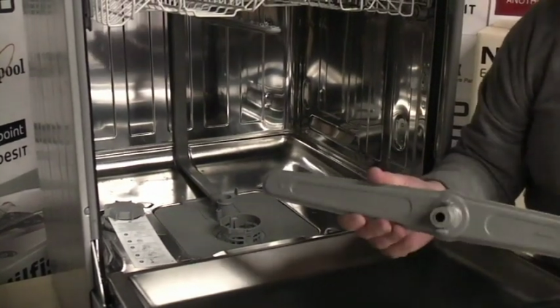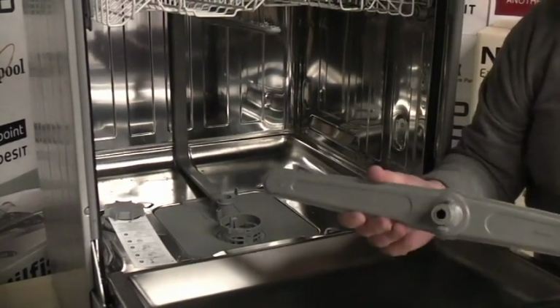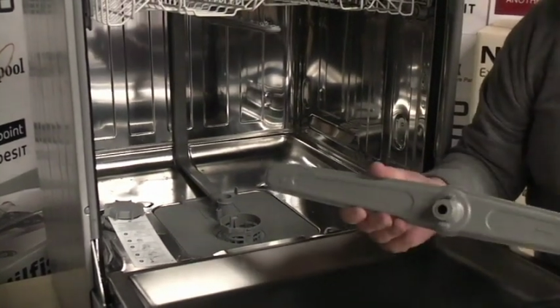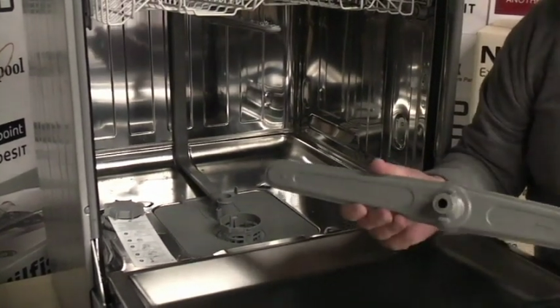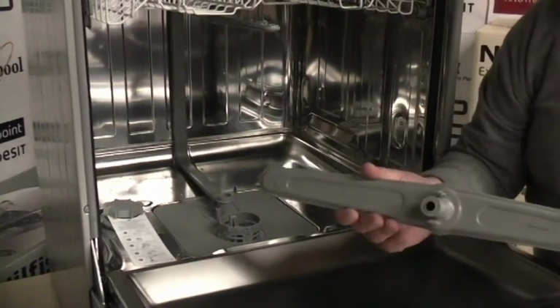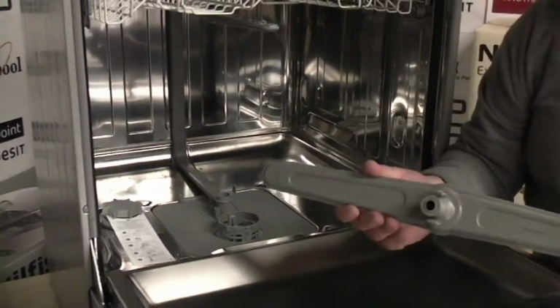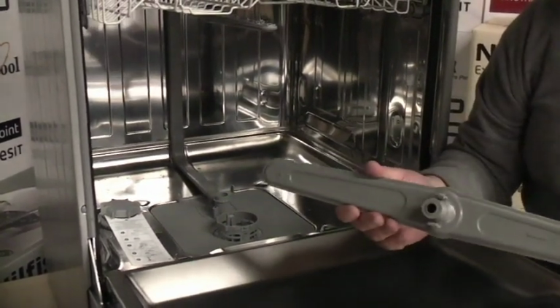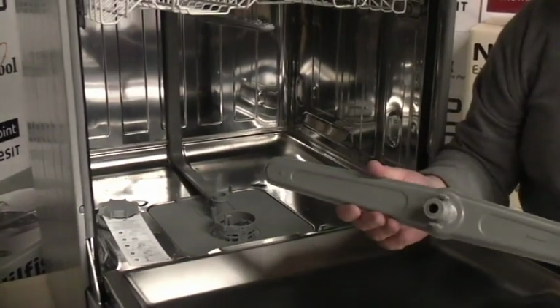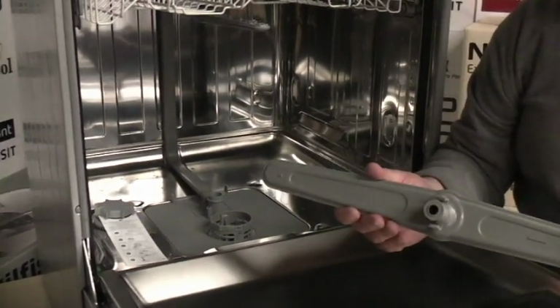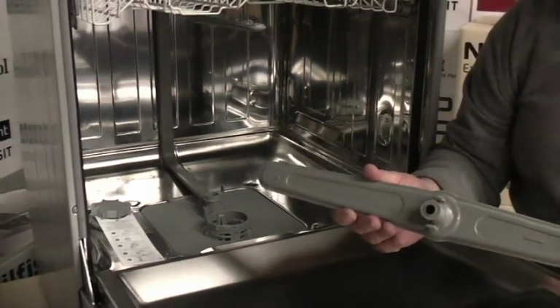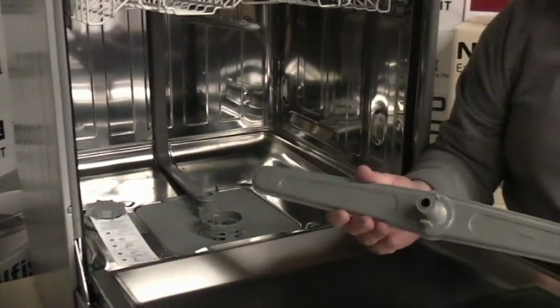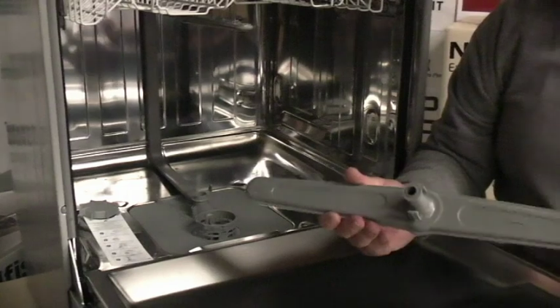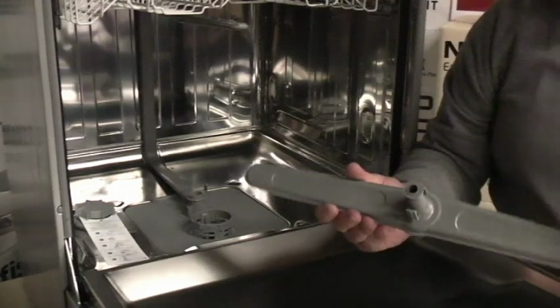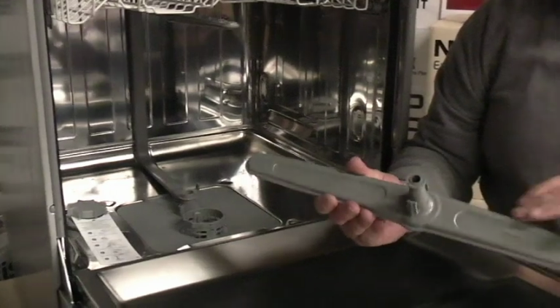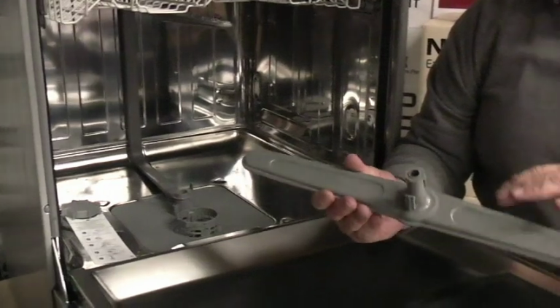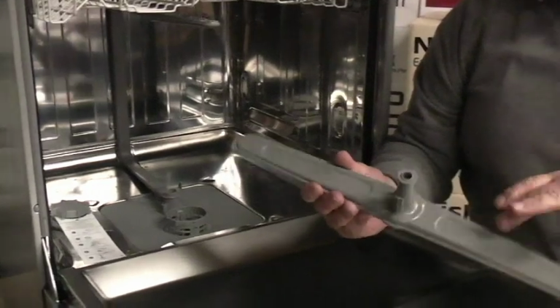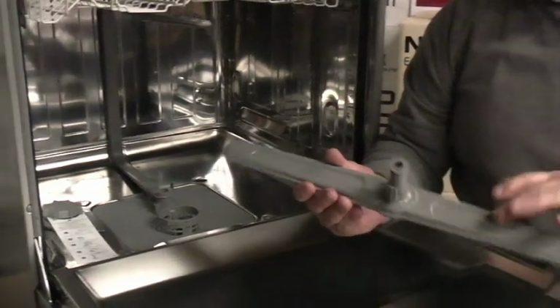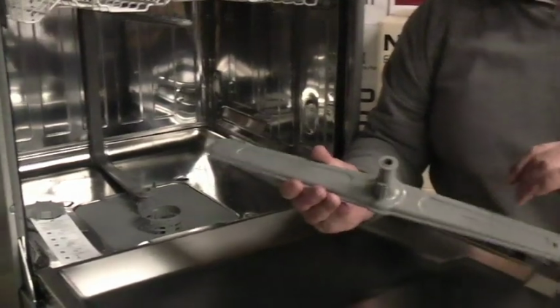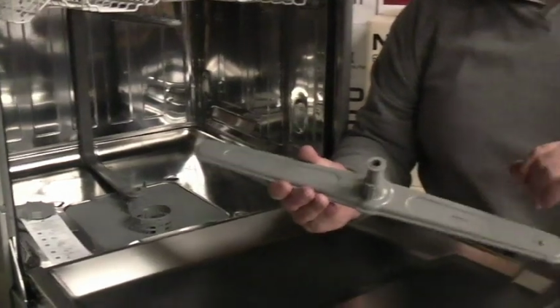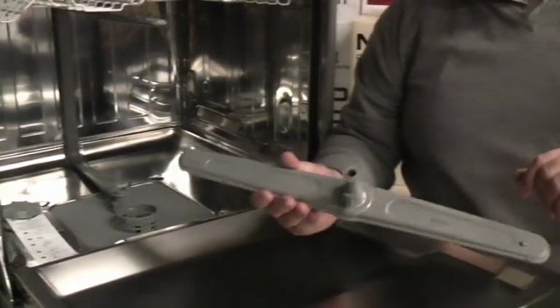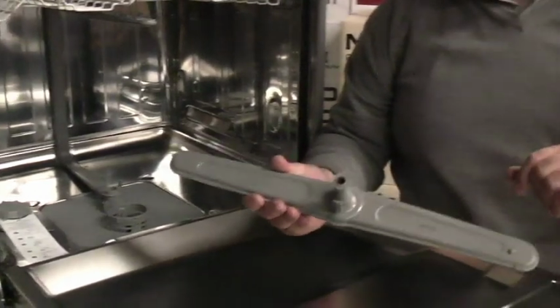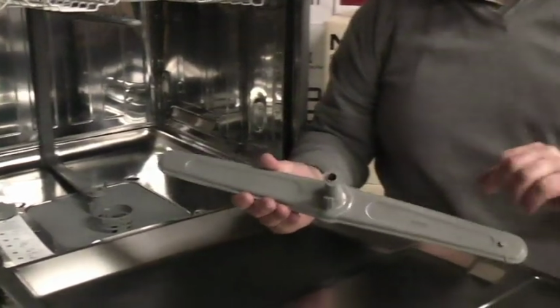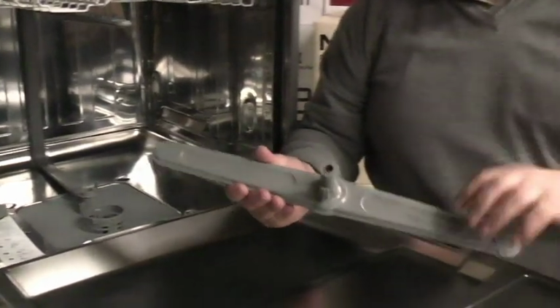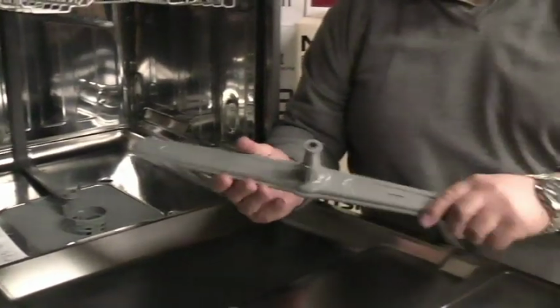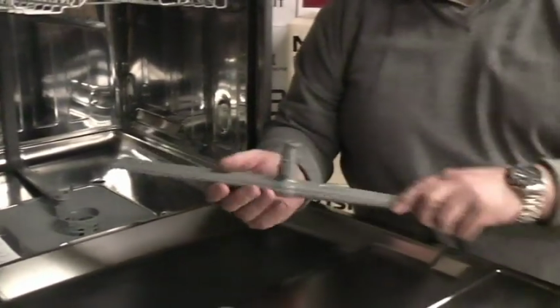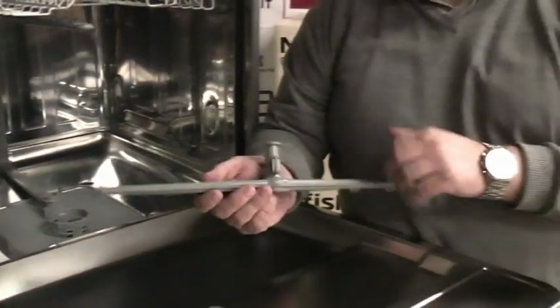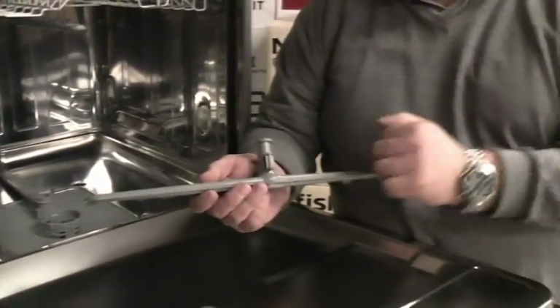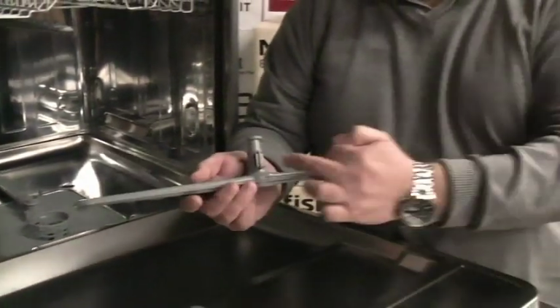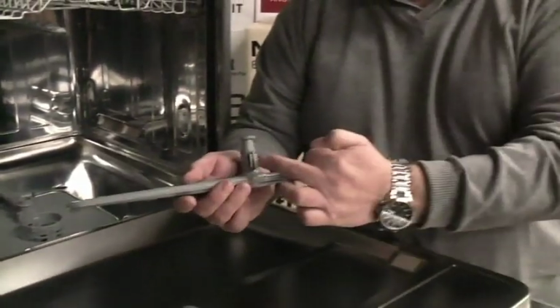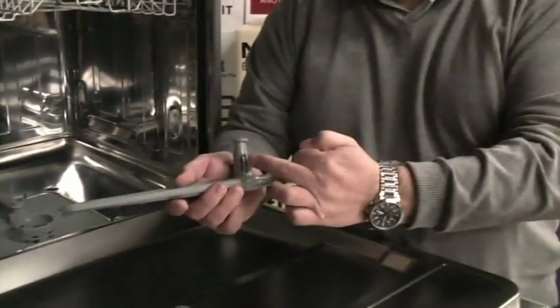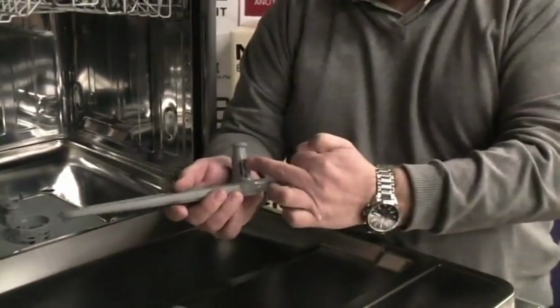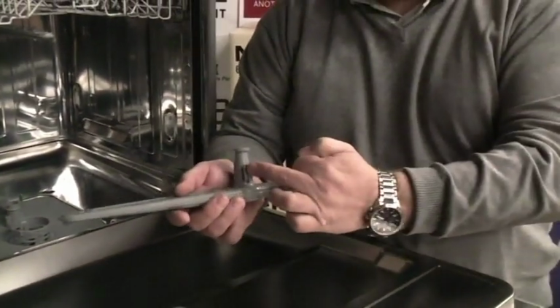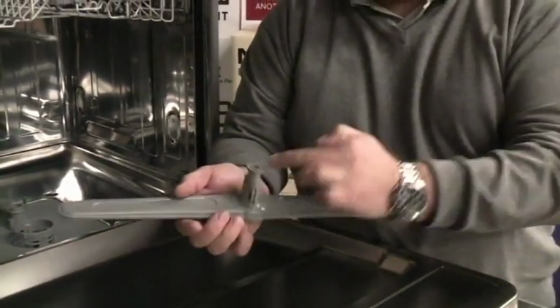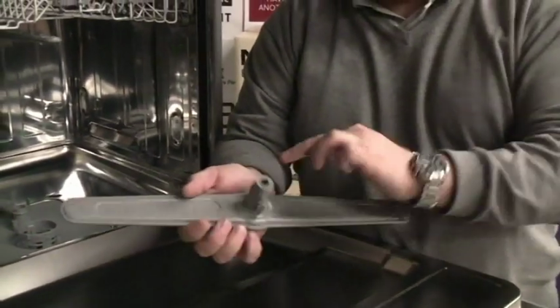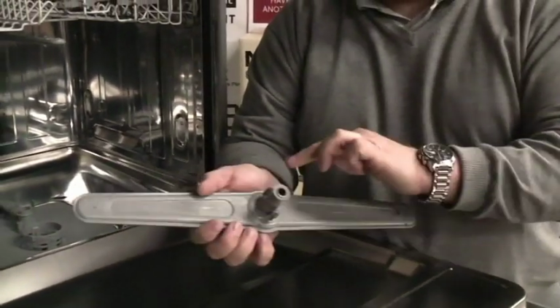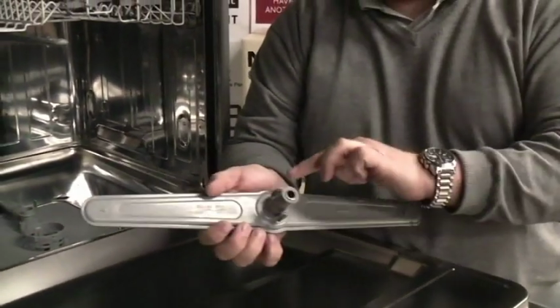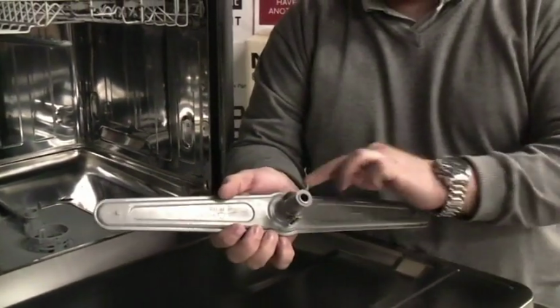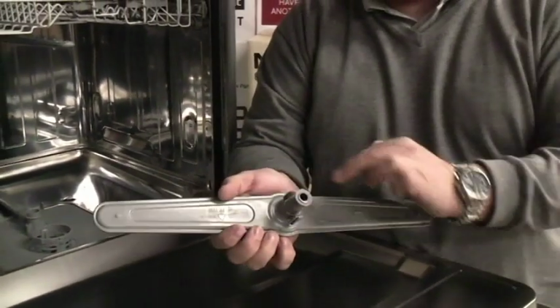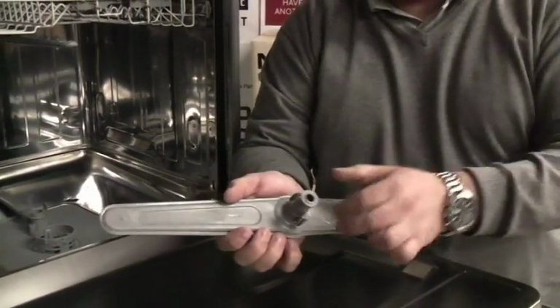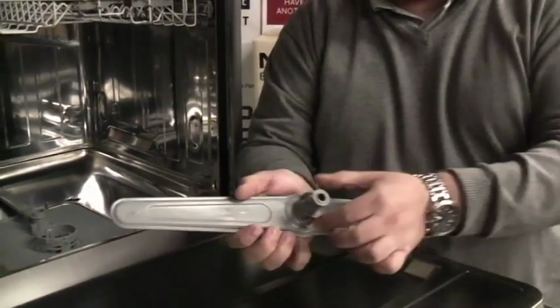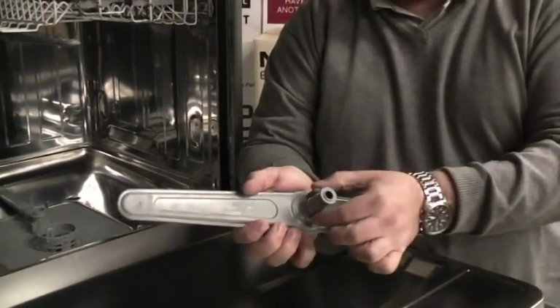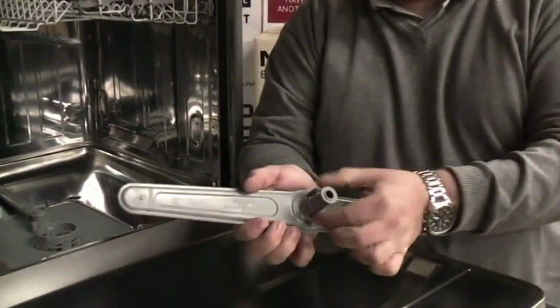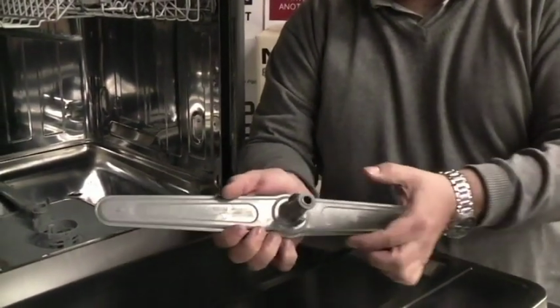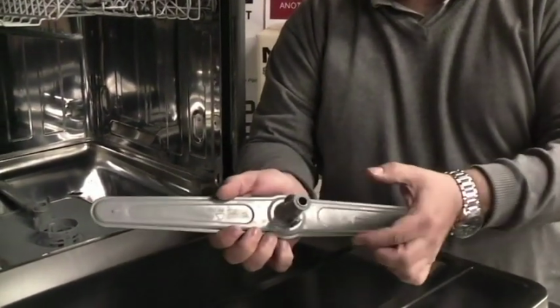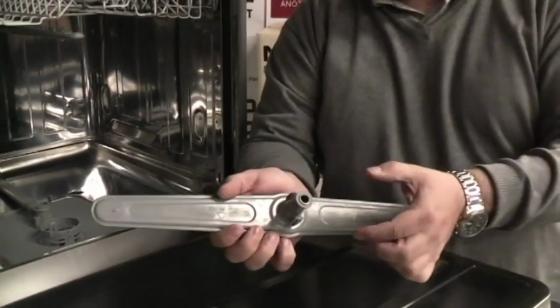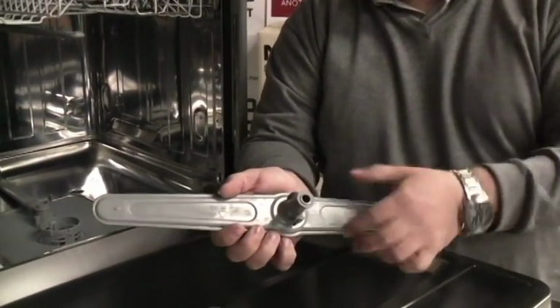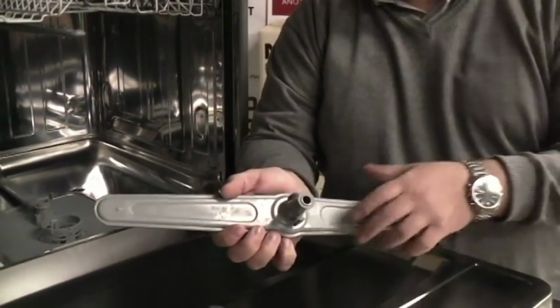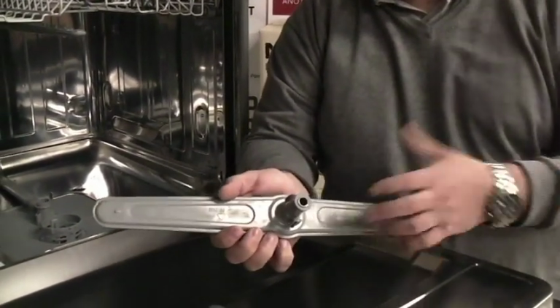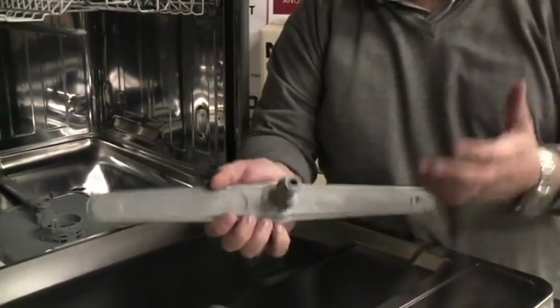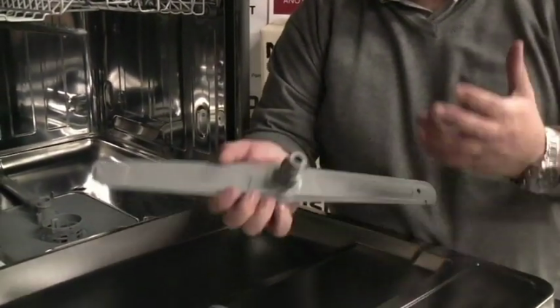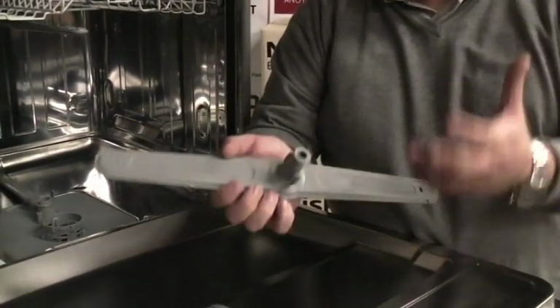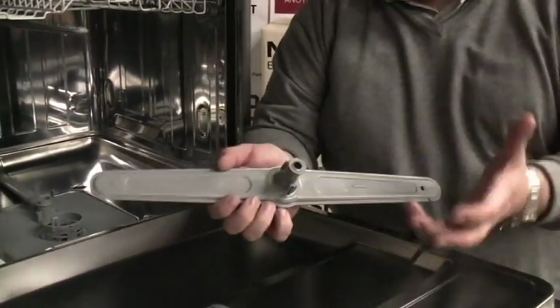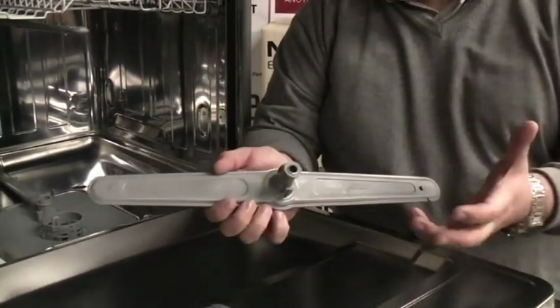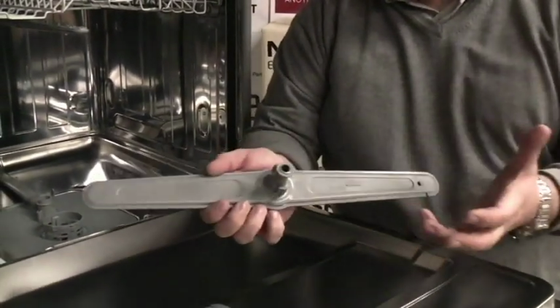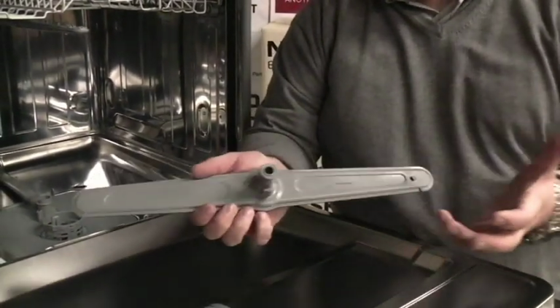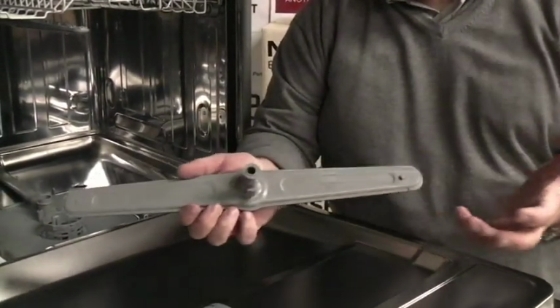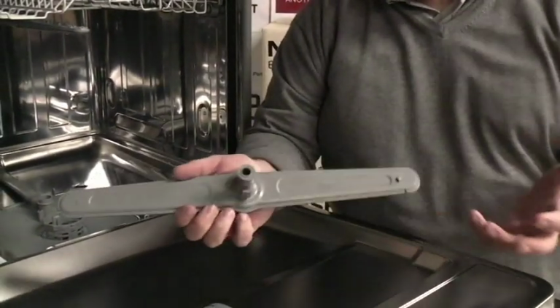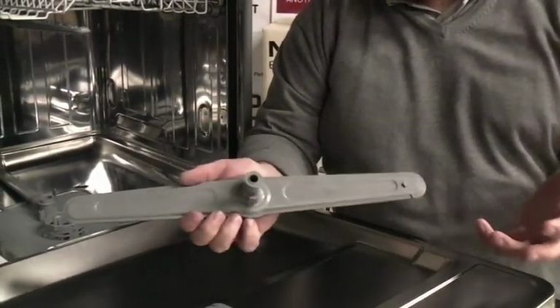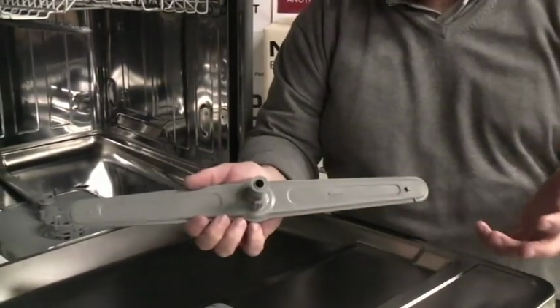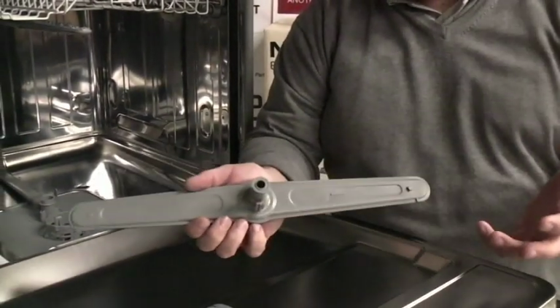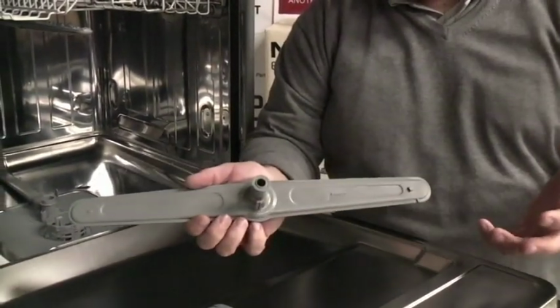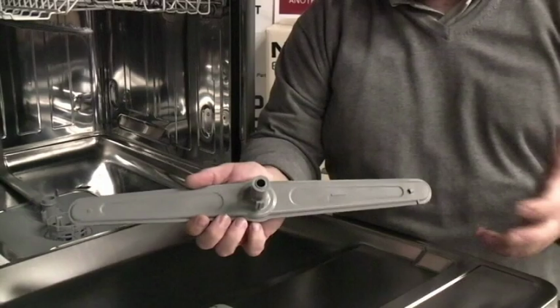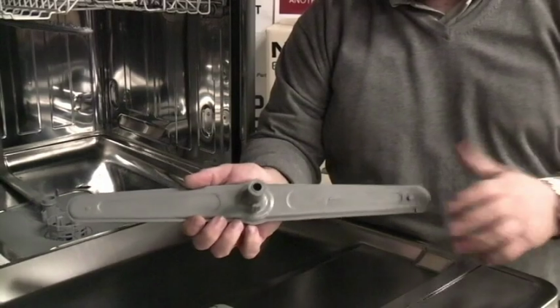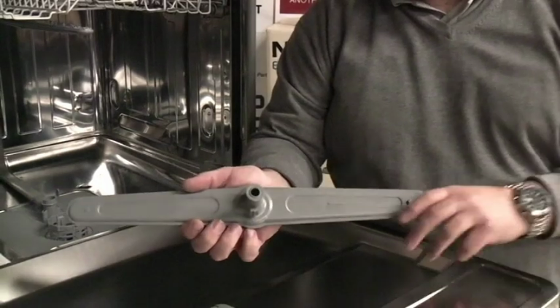The usual main problem with the Beko spray arm is that these small clips do get damaged and they break. That's basically why you'll be changing it.